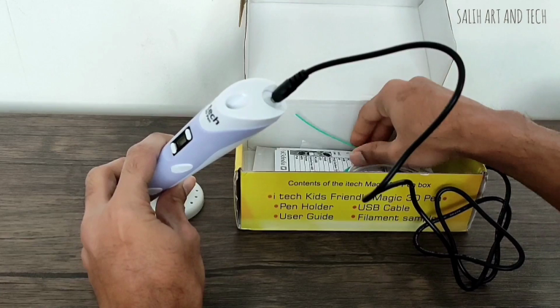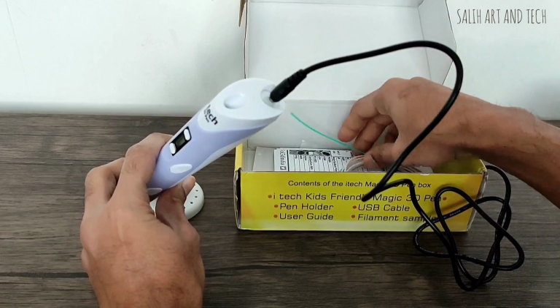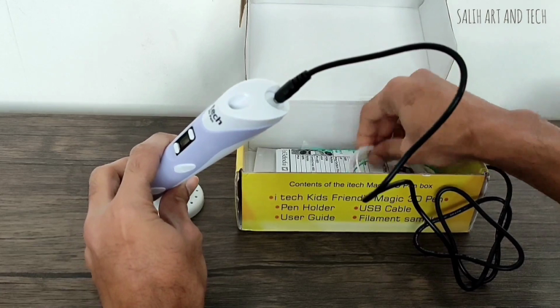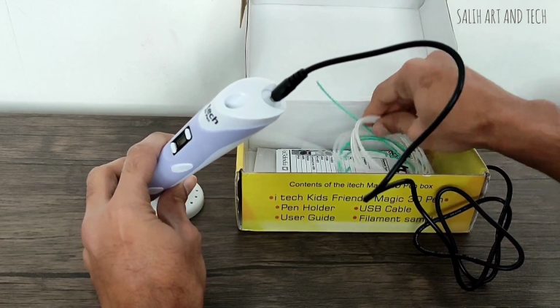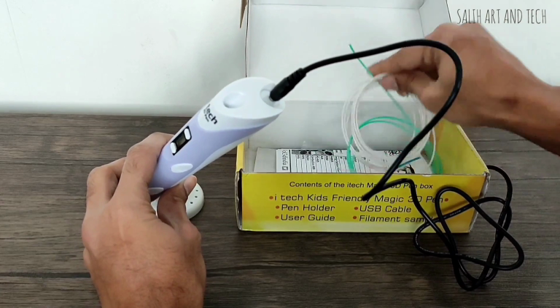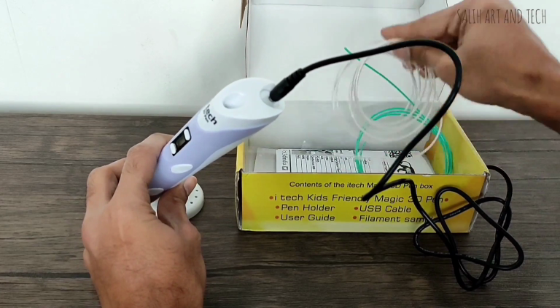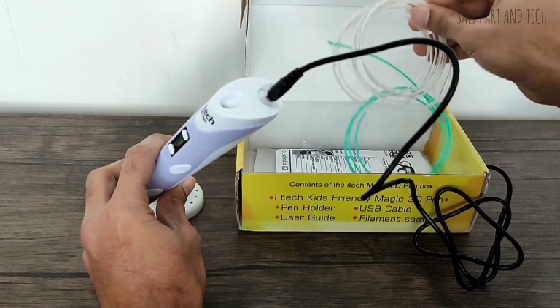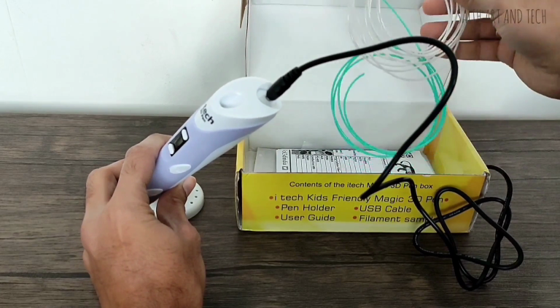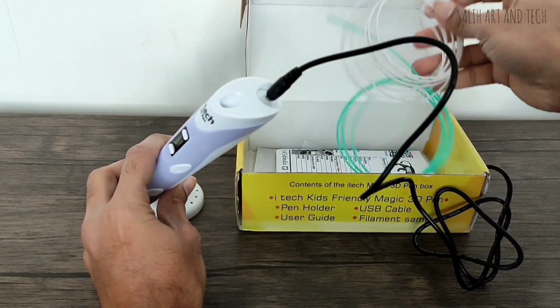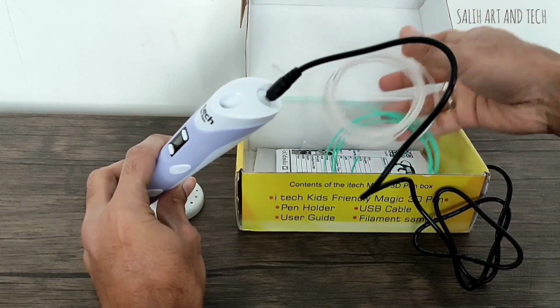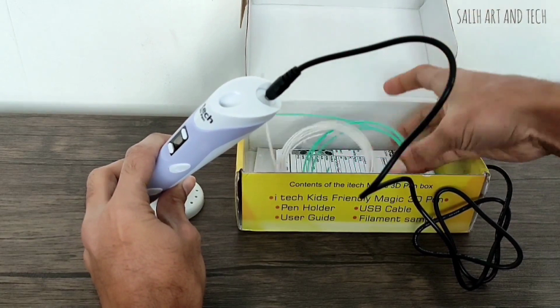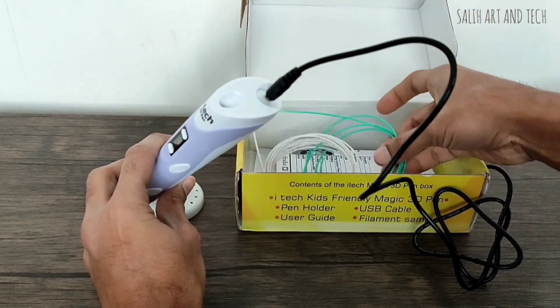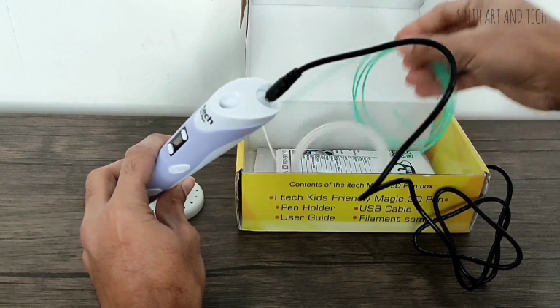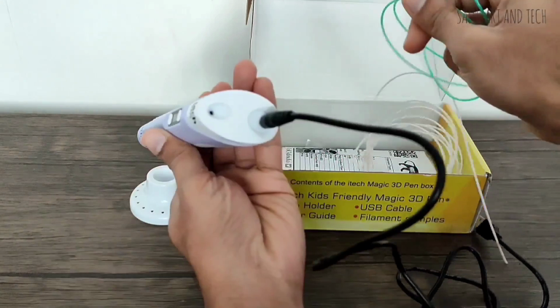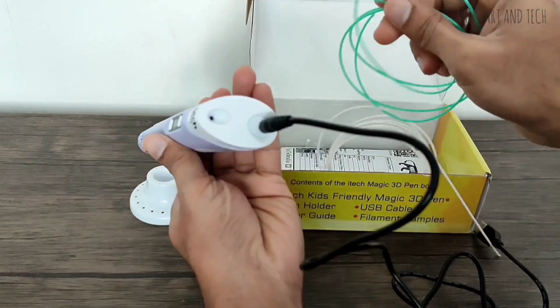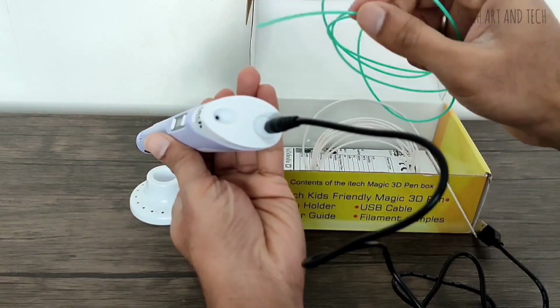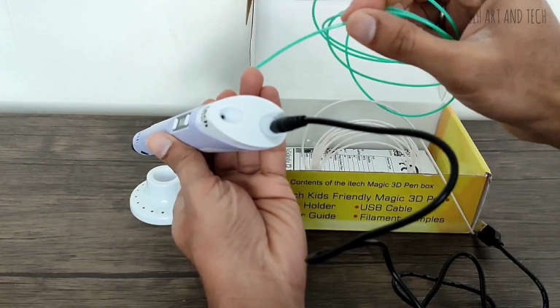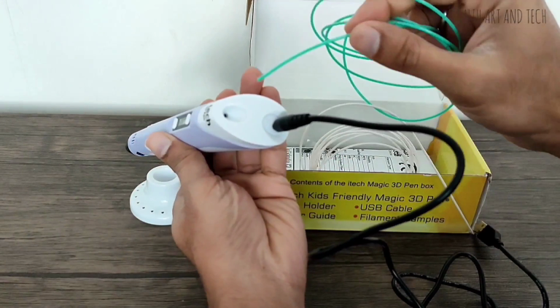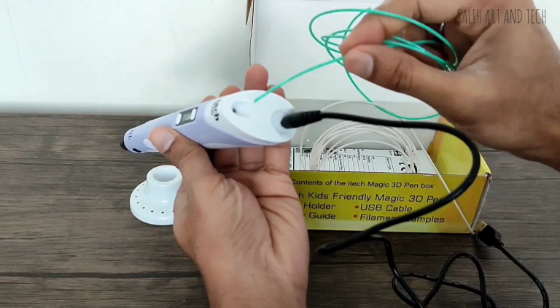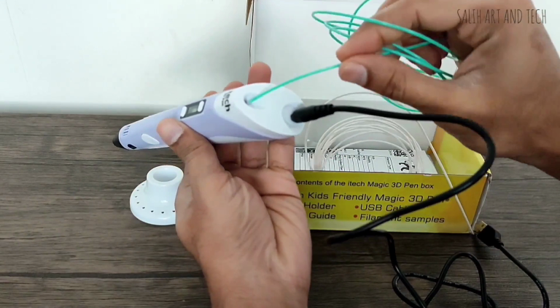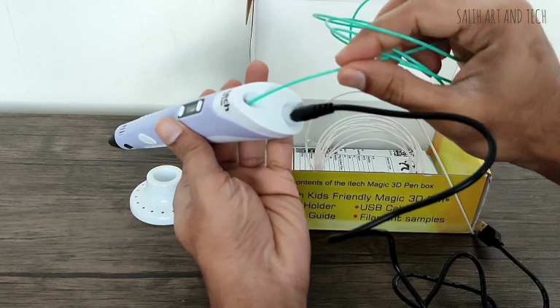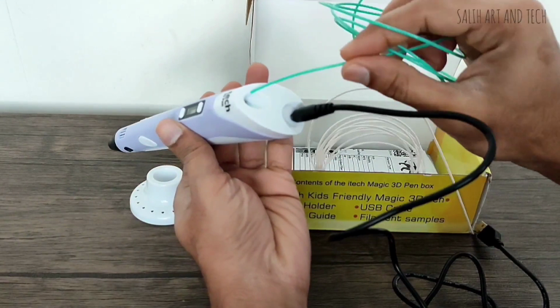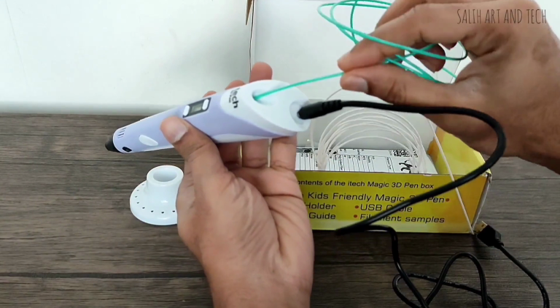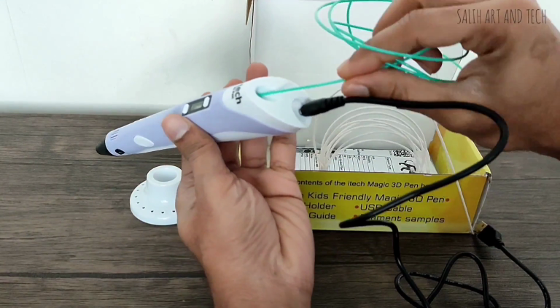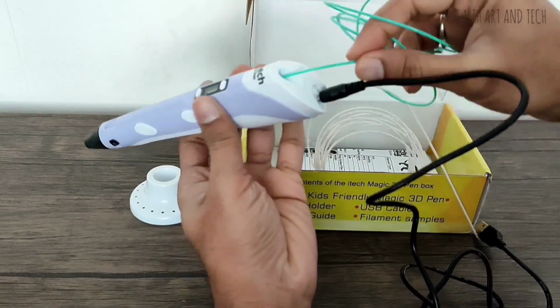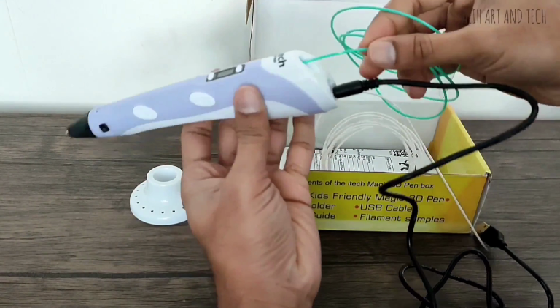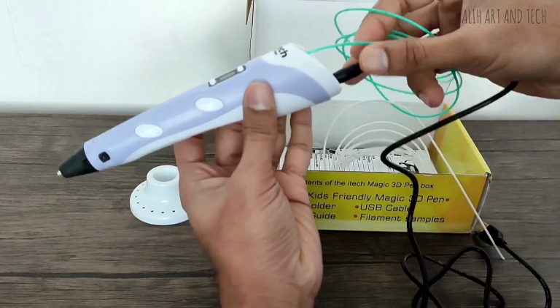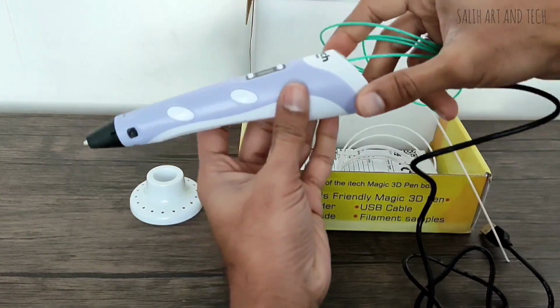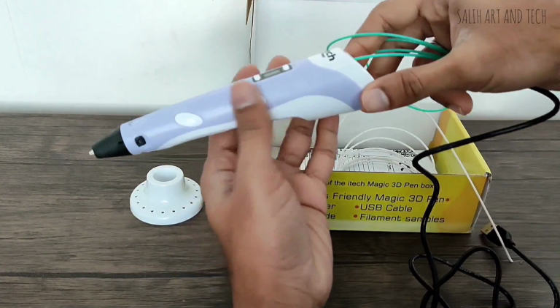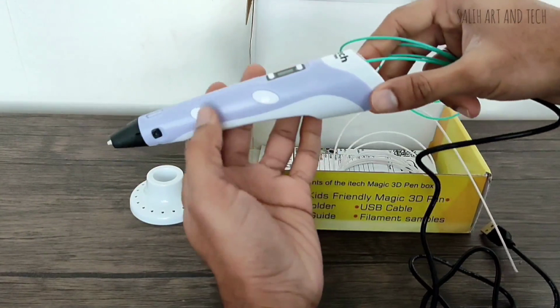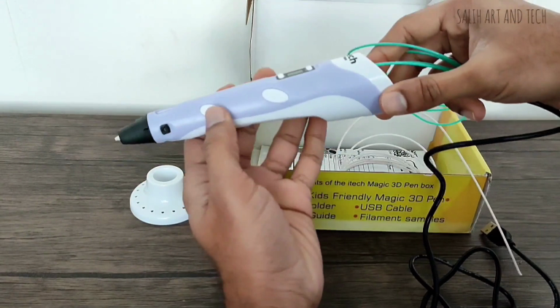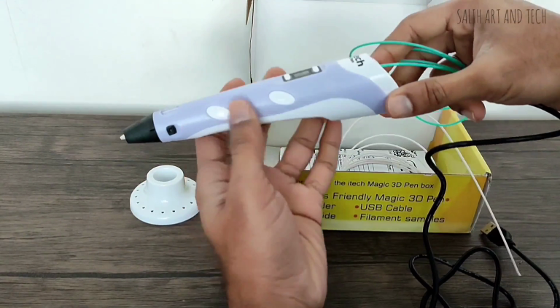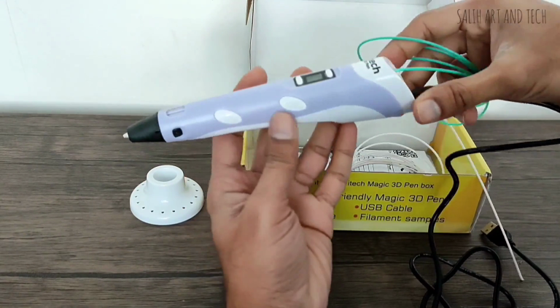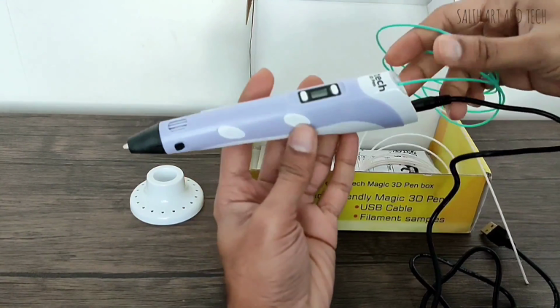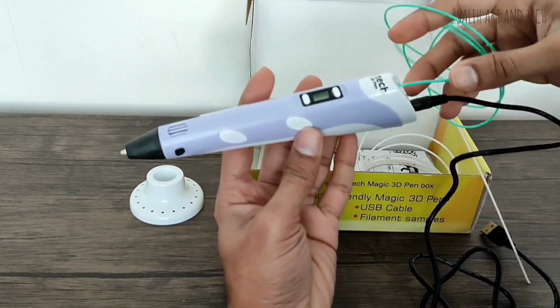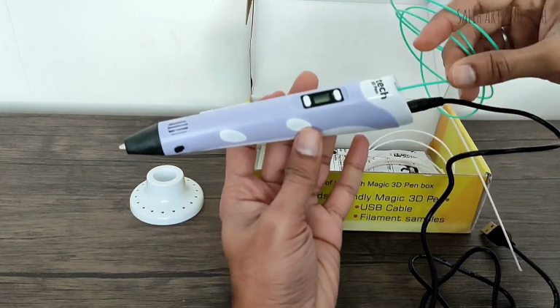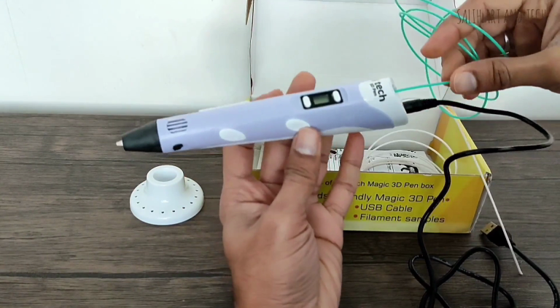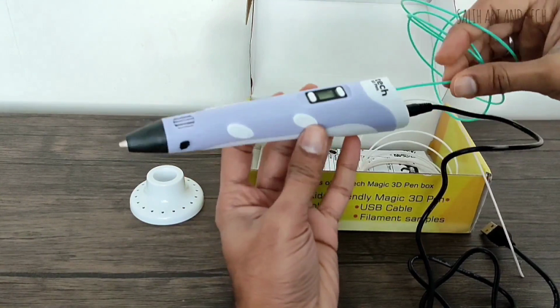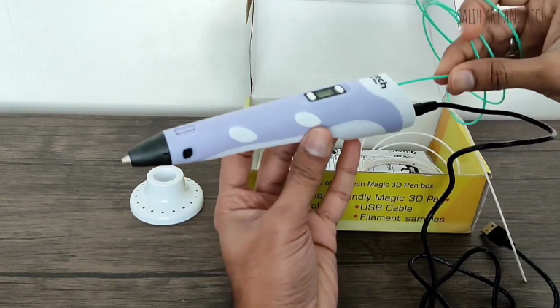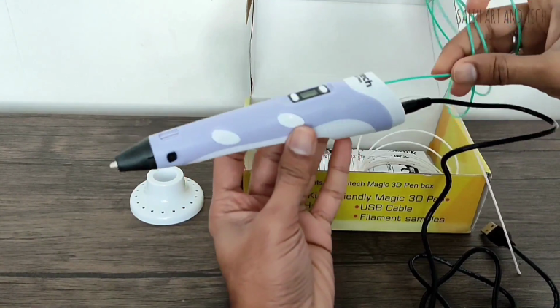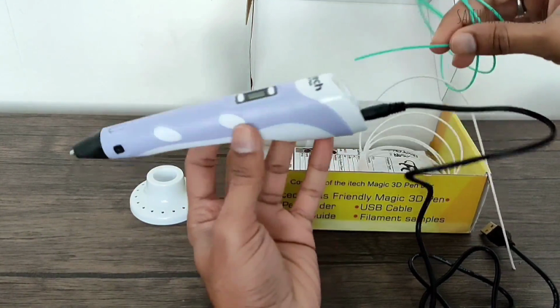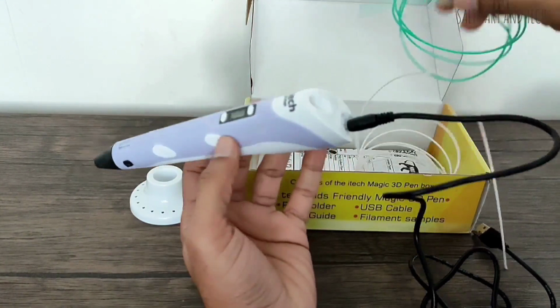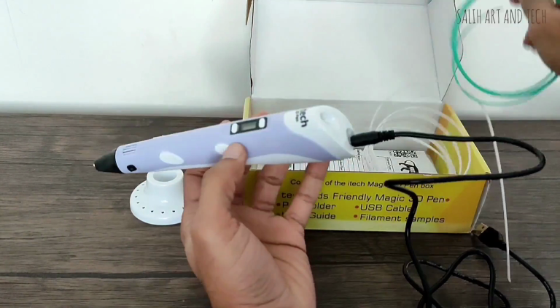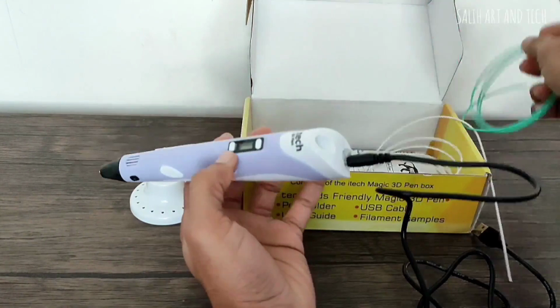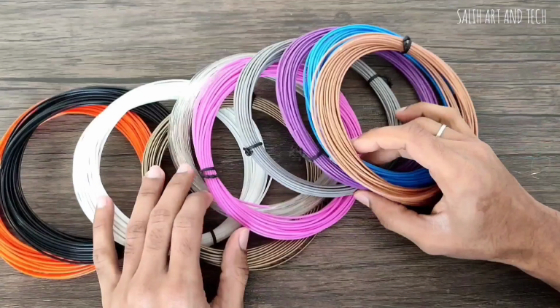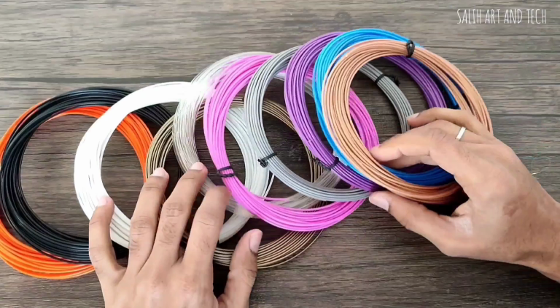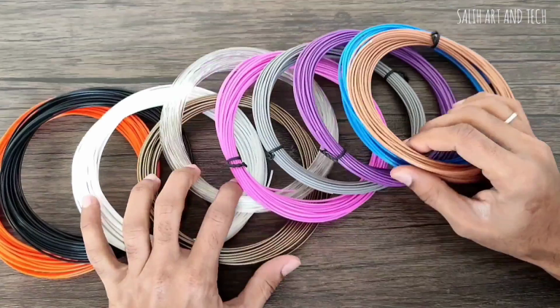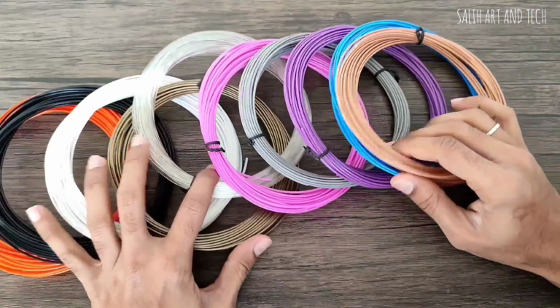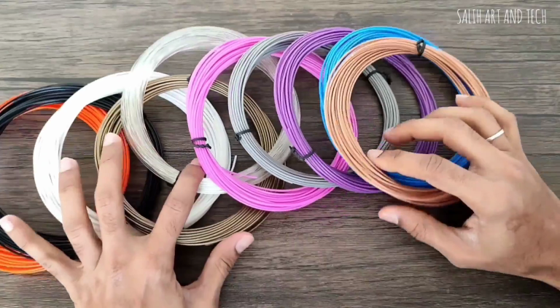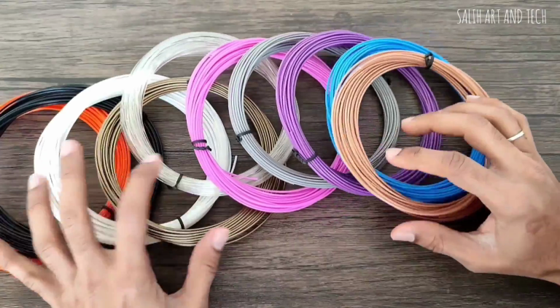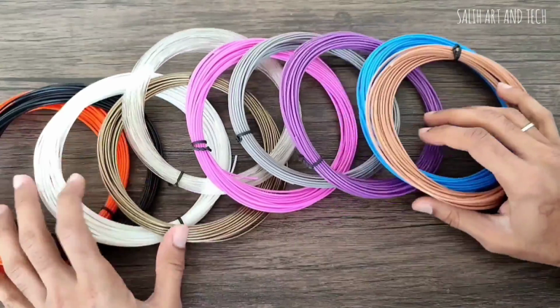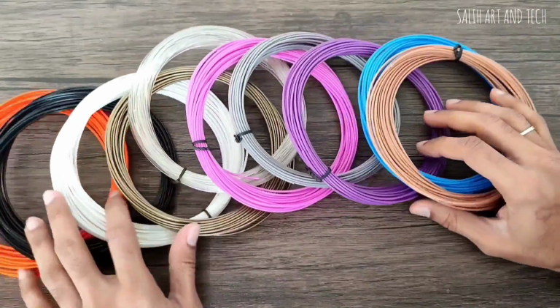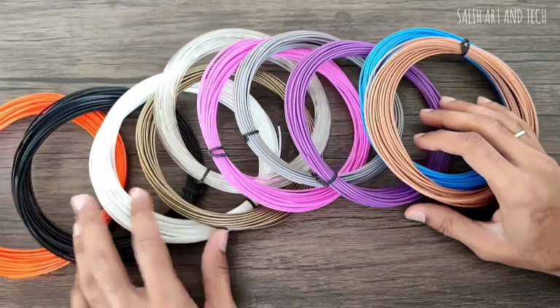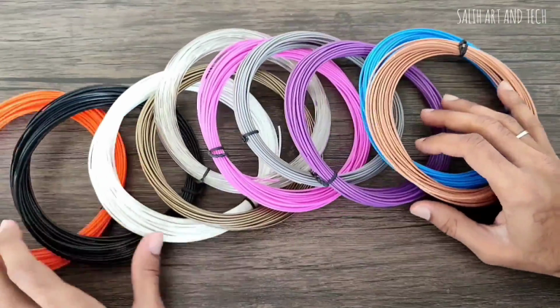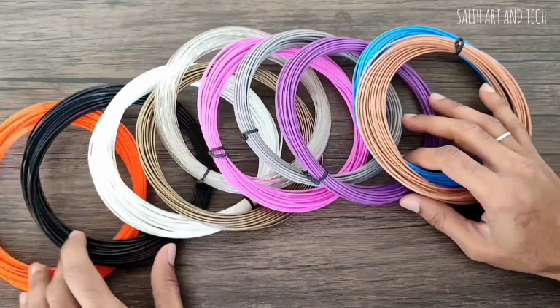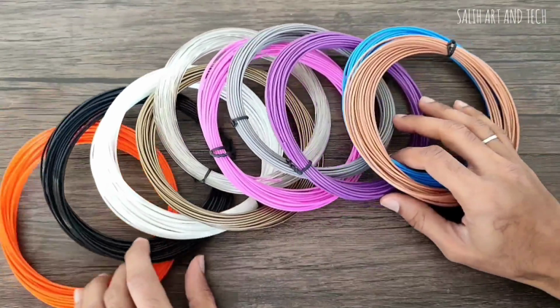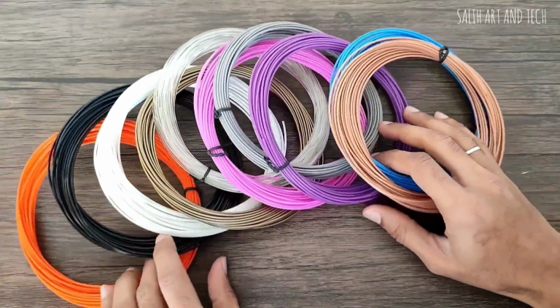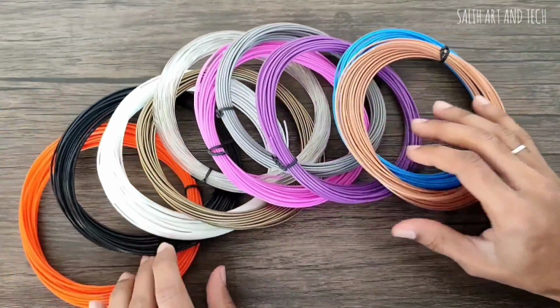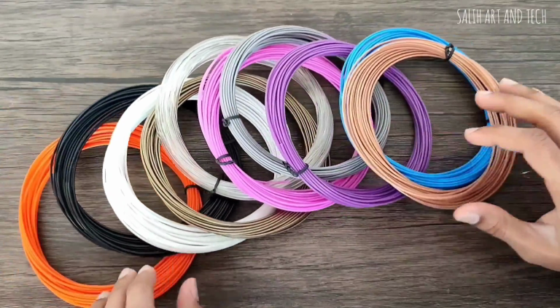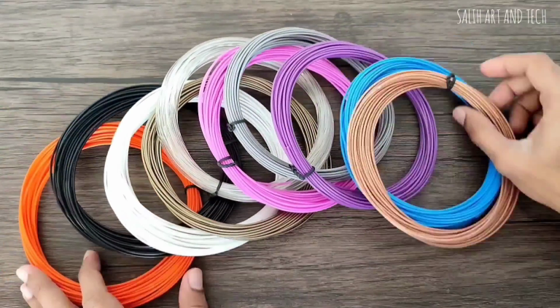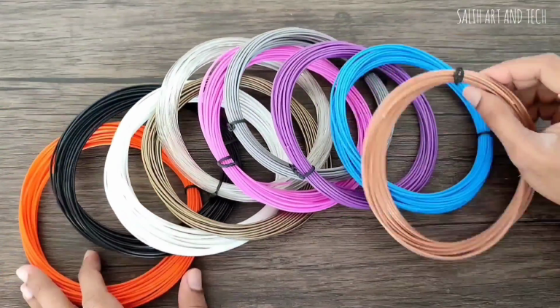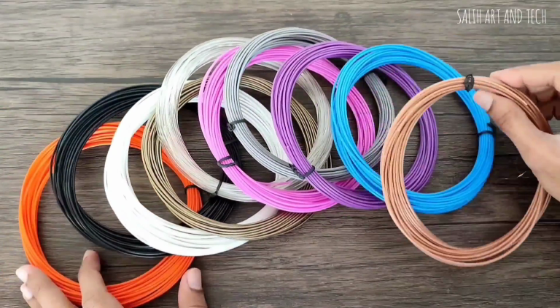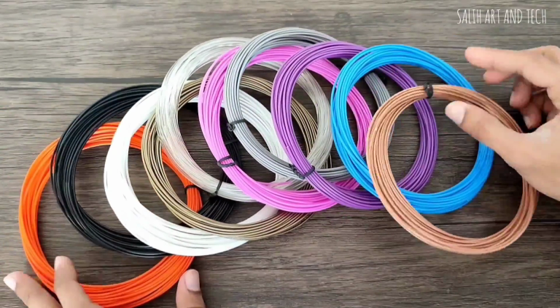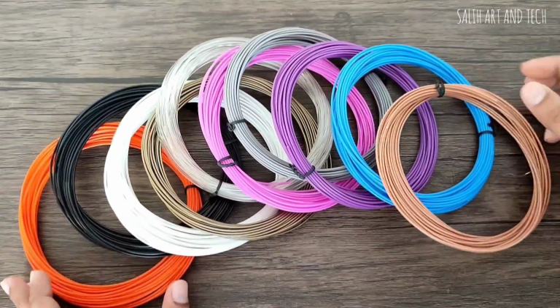I got a little bit of filaments with this box but that's of course not sufficient, so I have purchased these colorful 3D filaments separately.